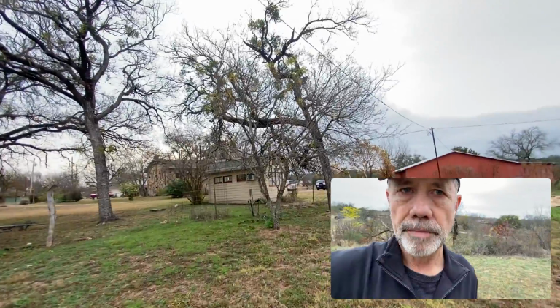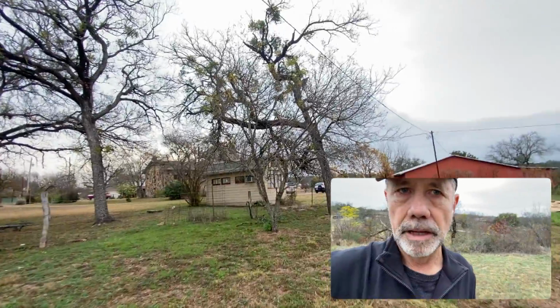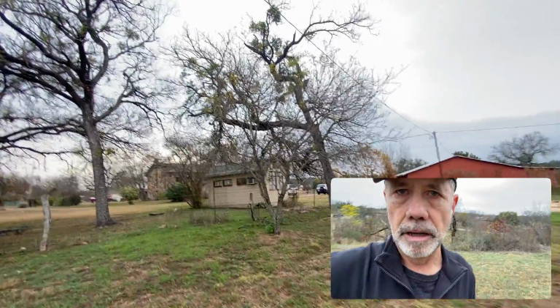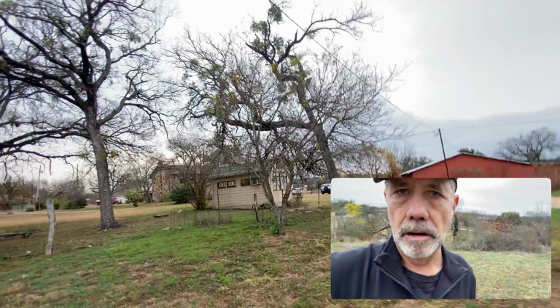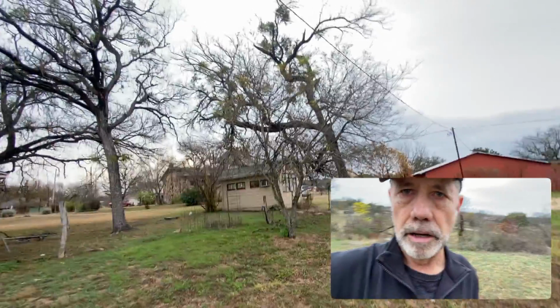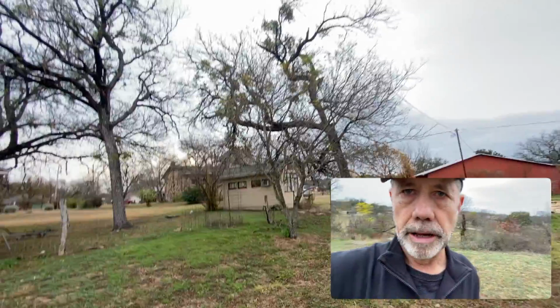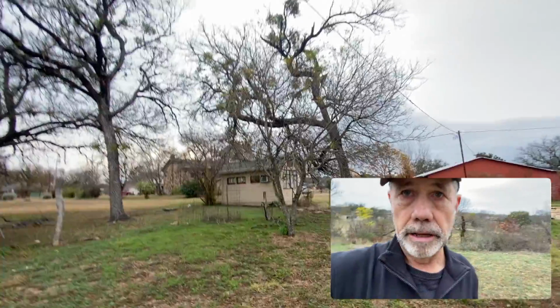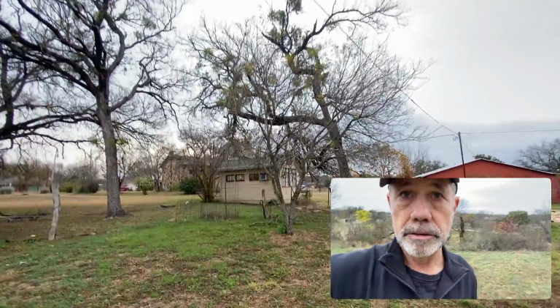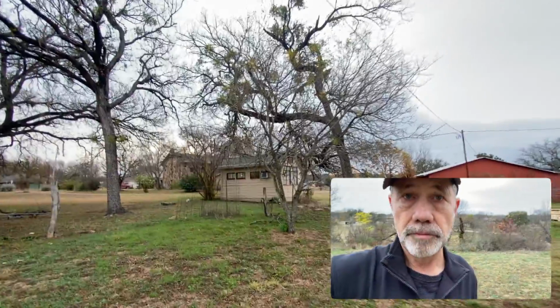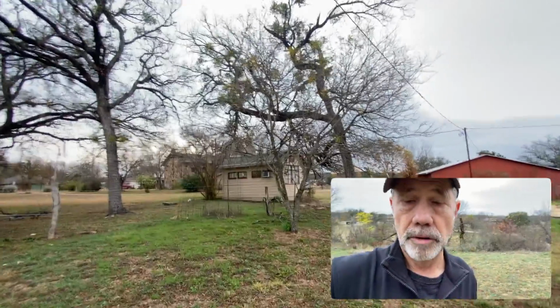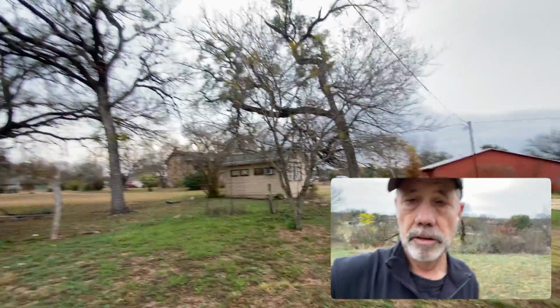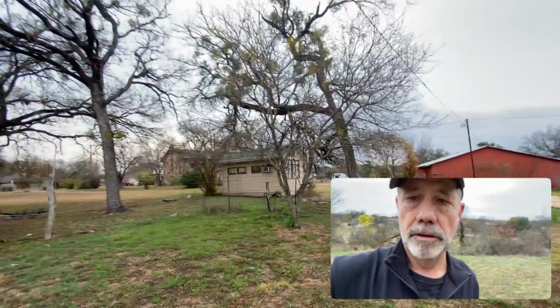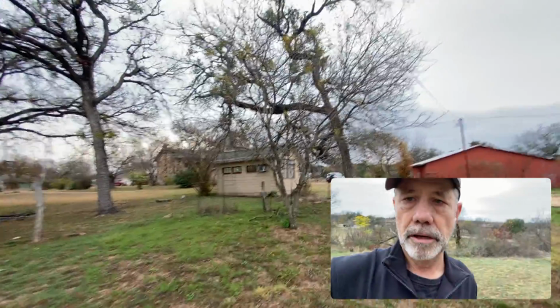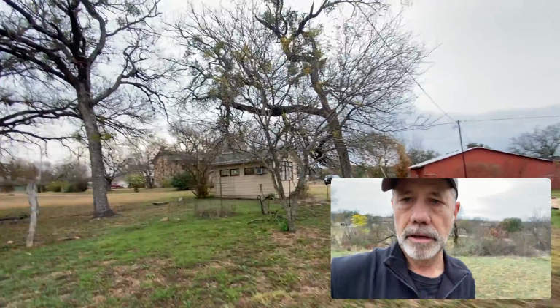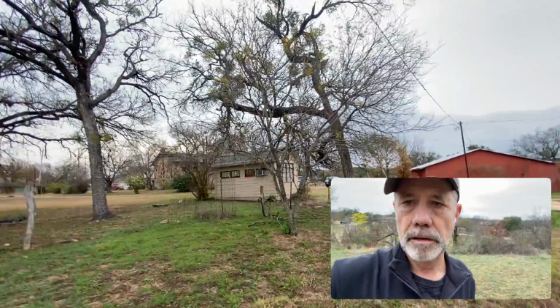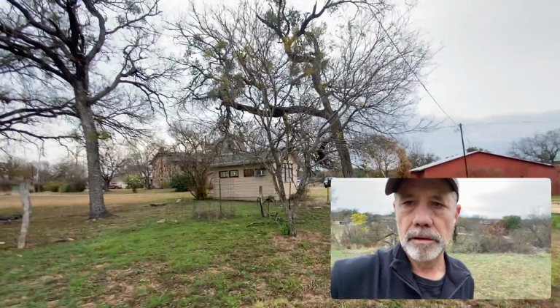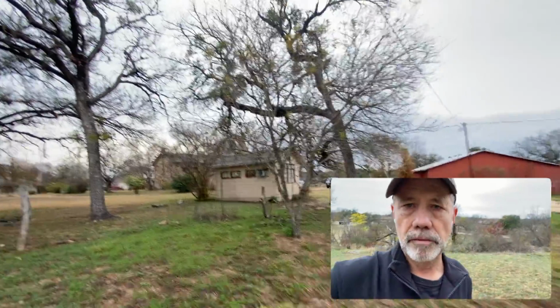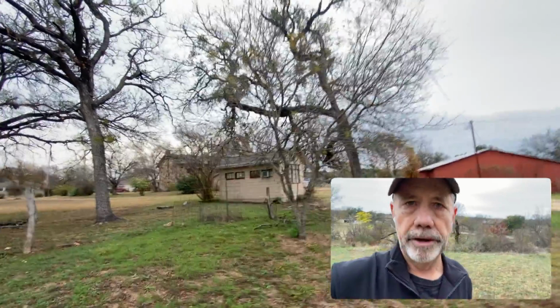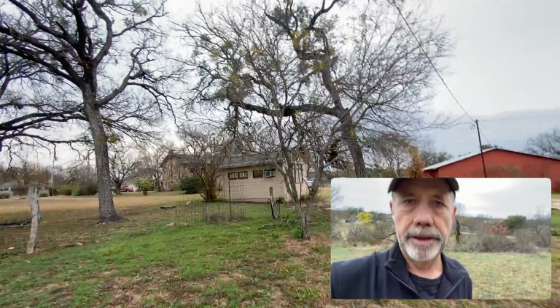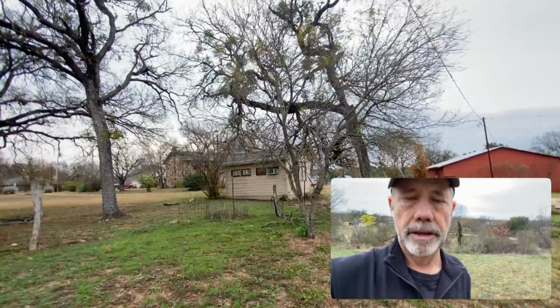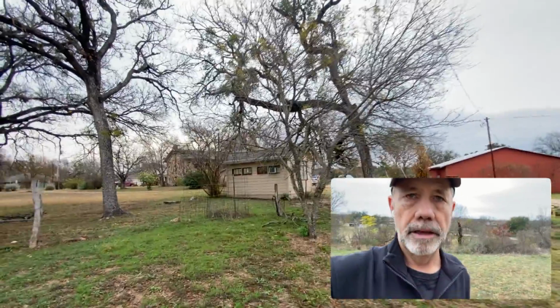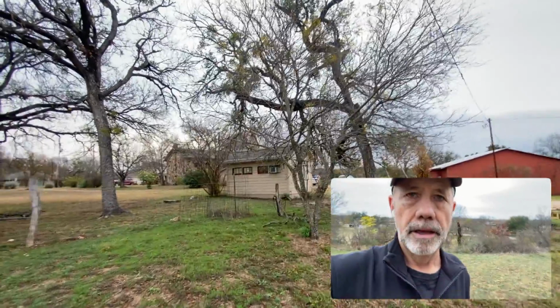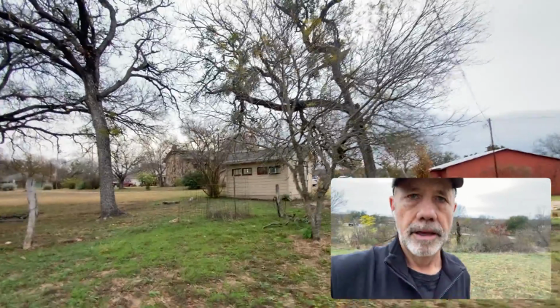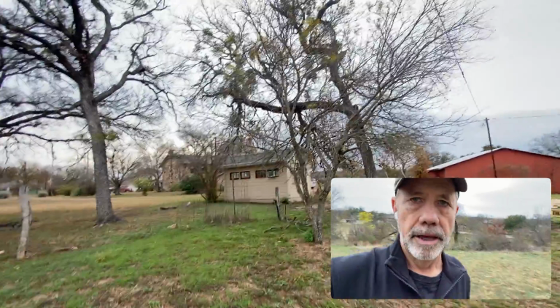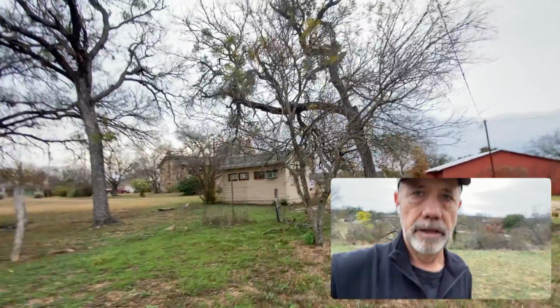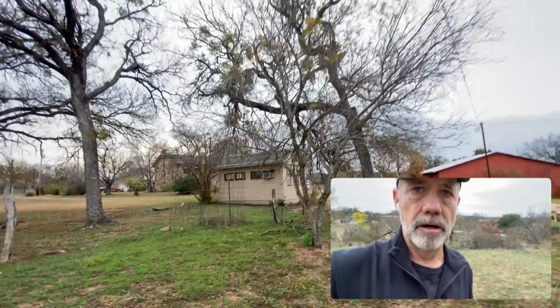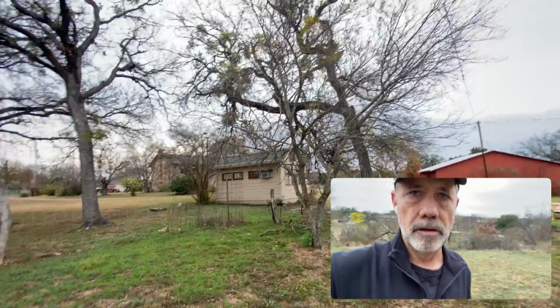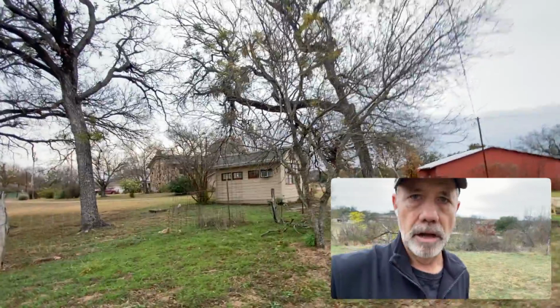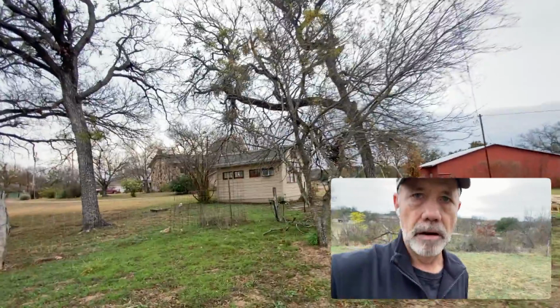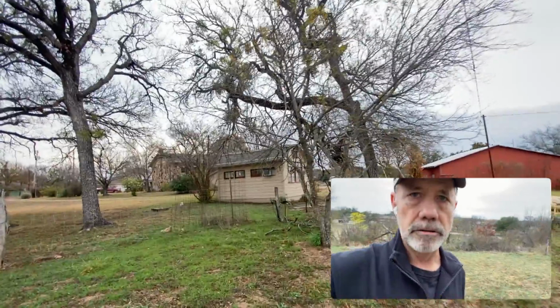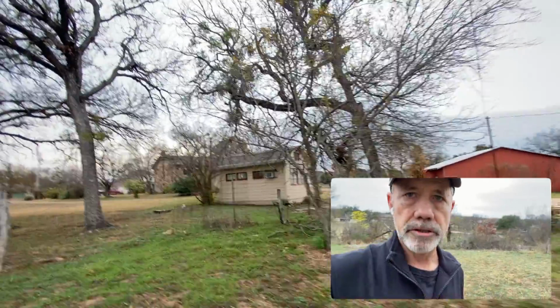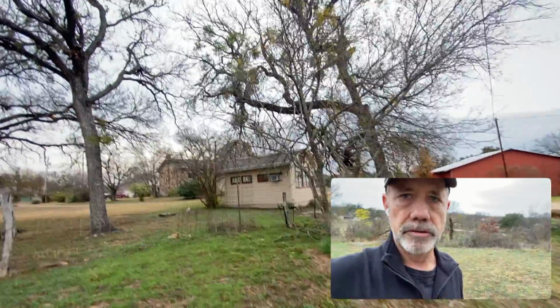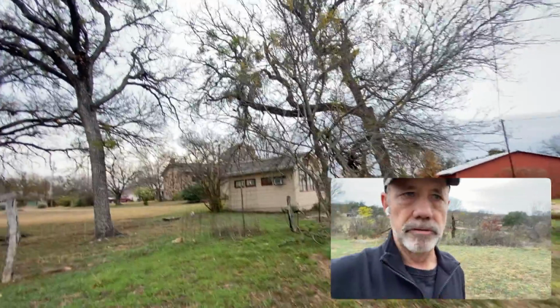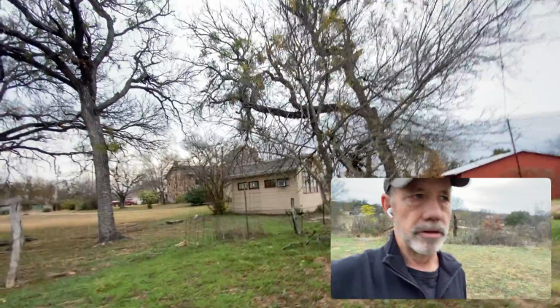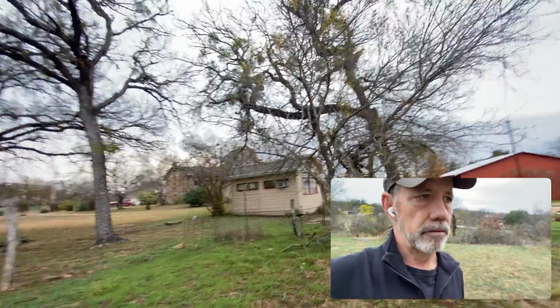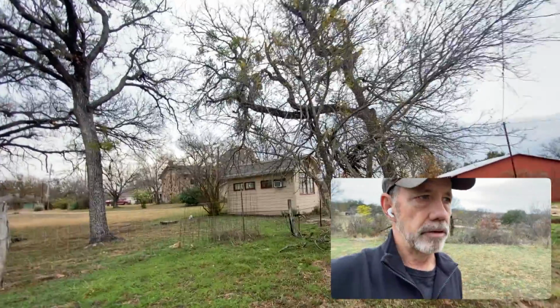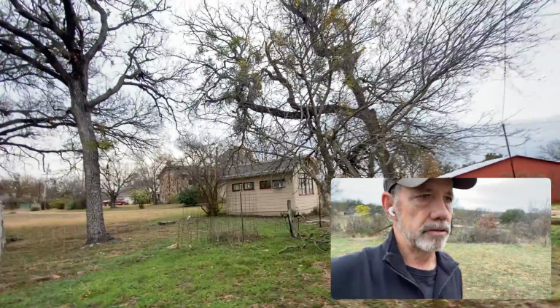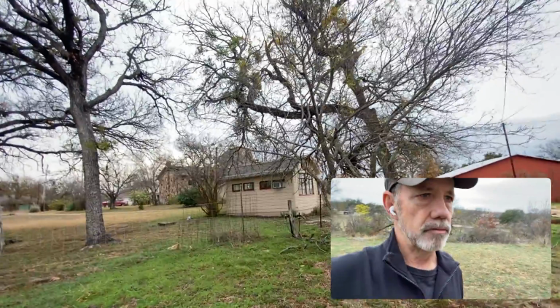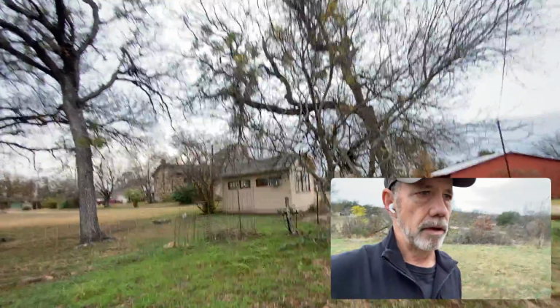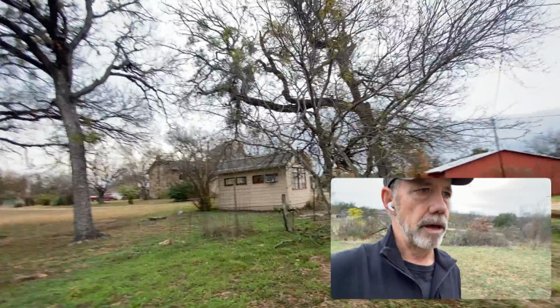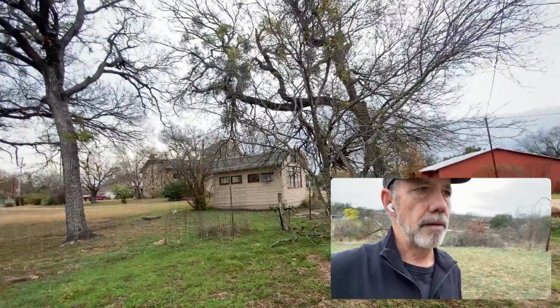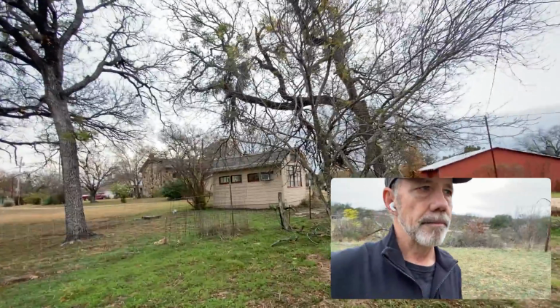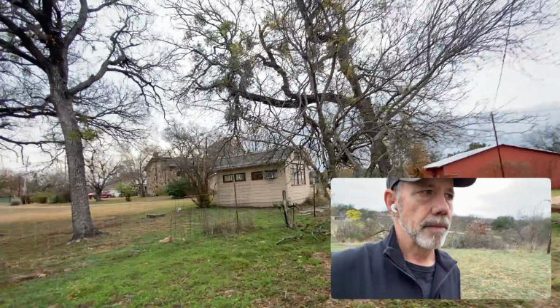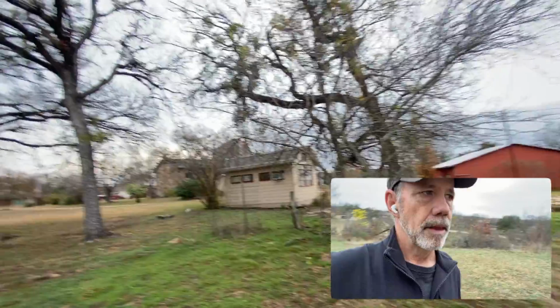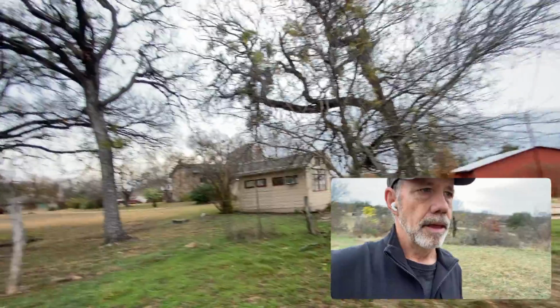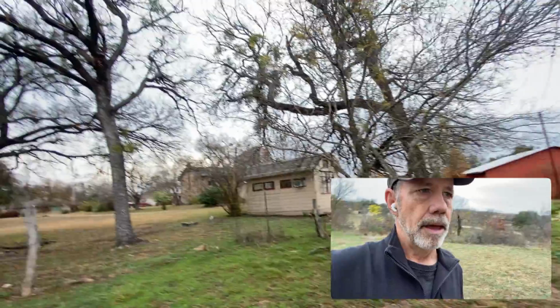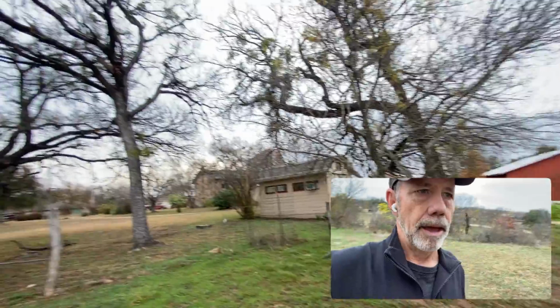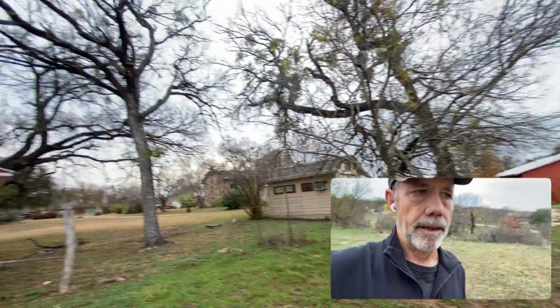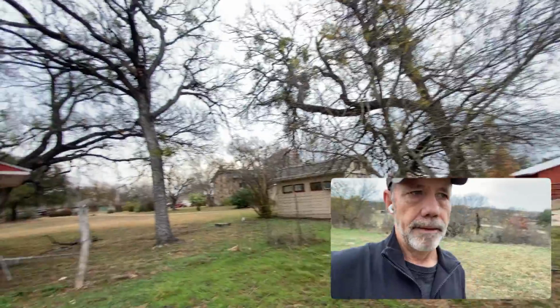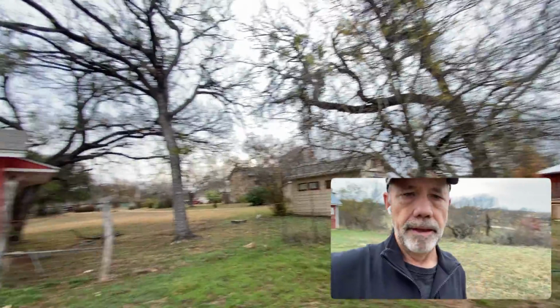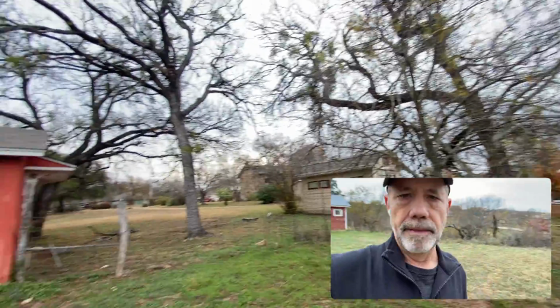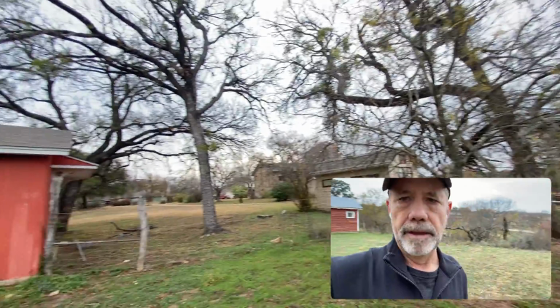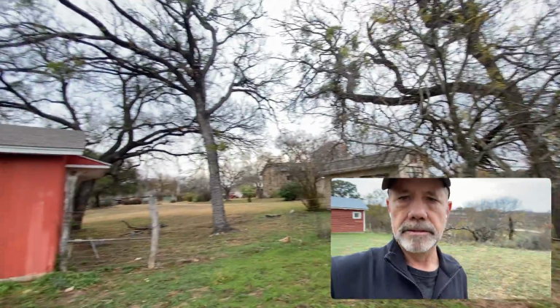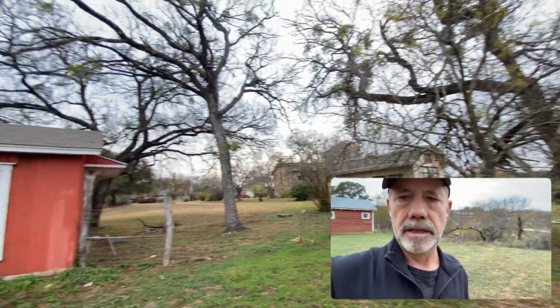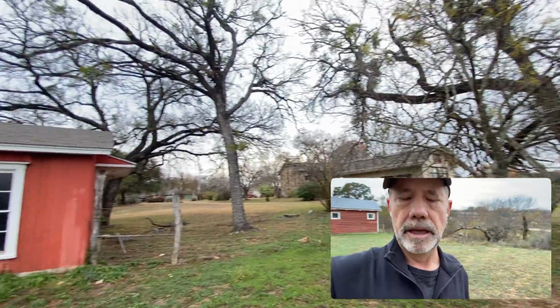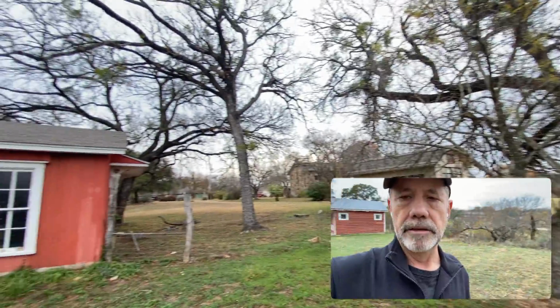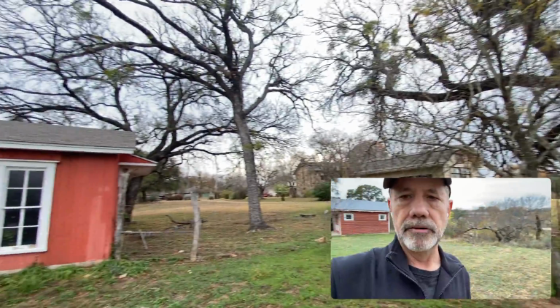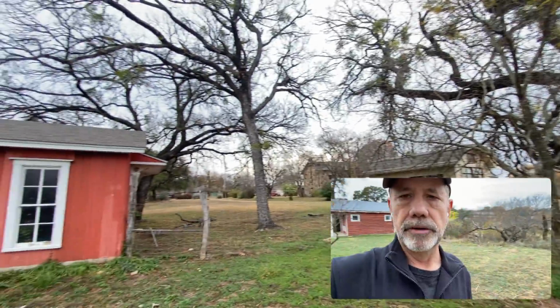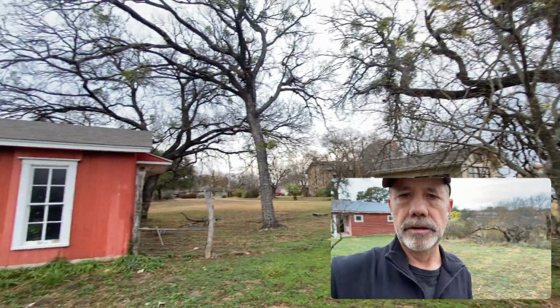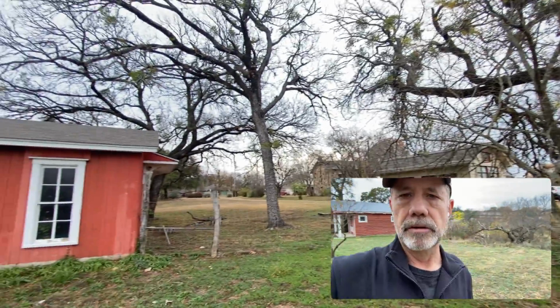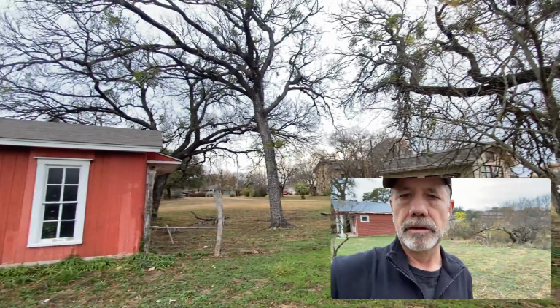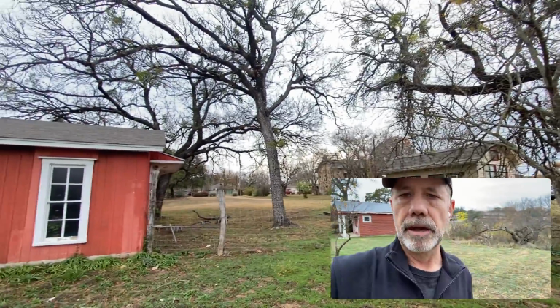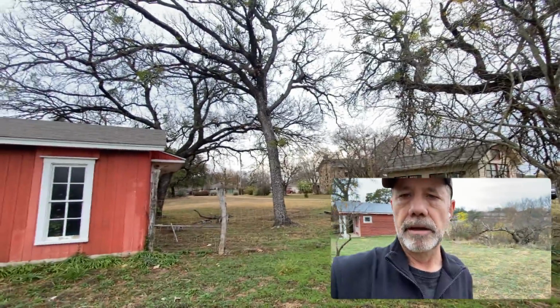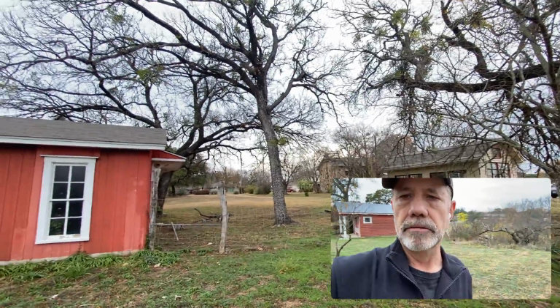This little house used to be an art house — we're going to create it into a little art studio as well. And then that's the entry to the house.